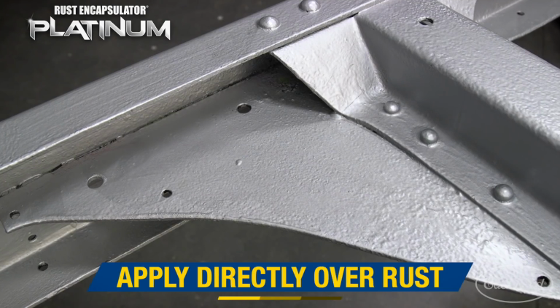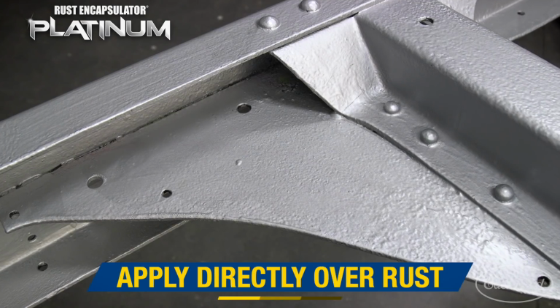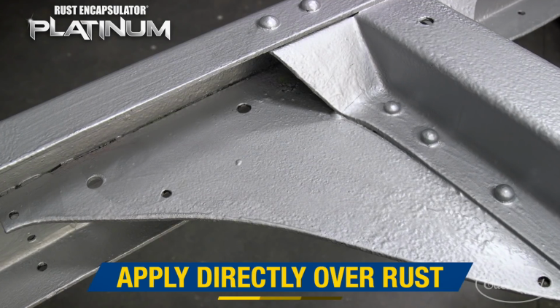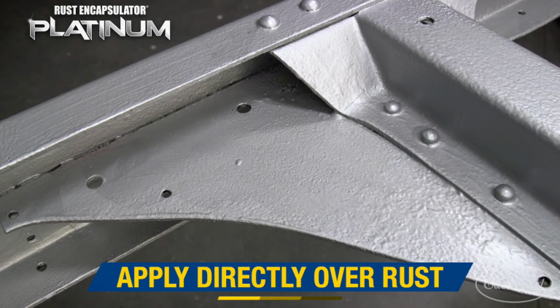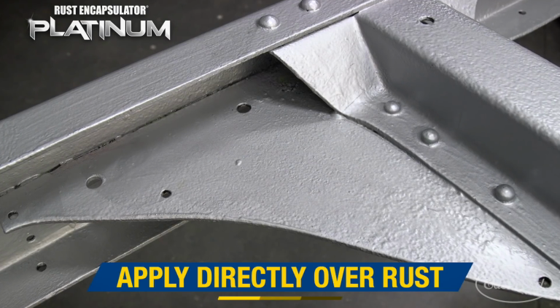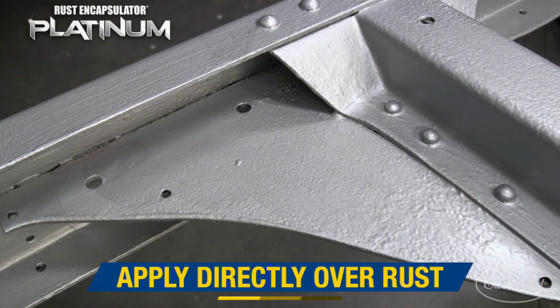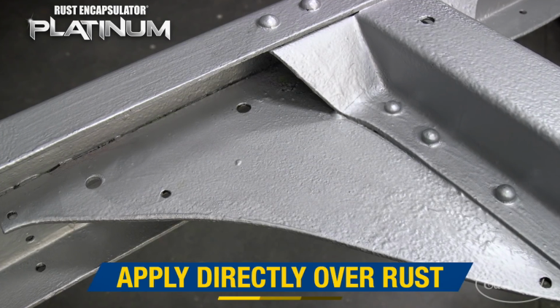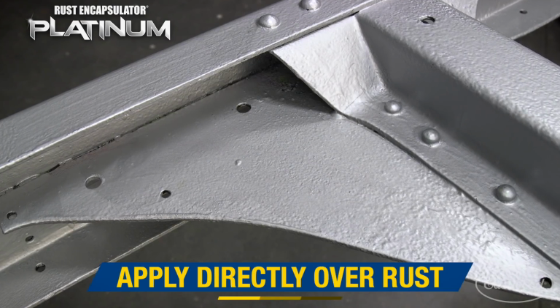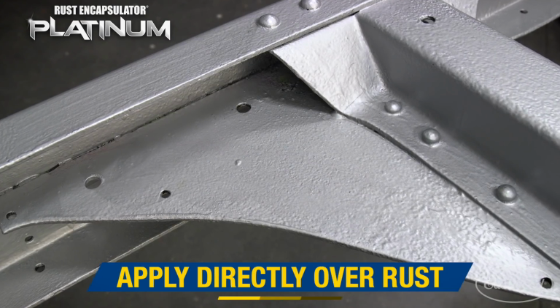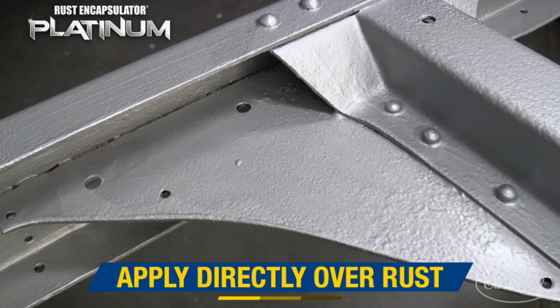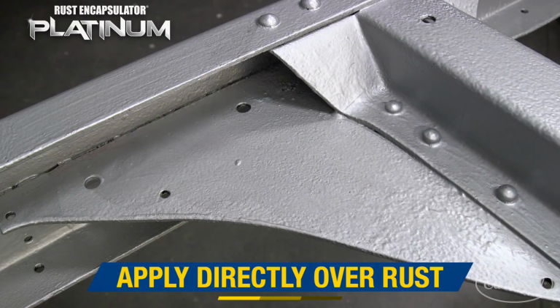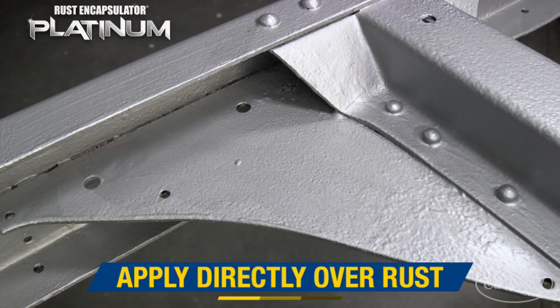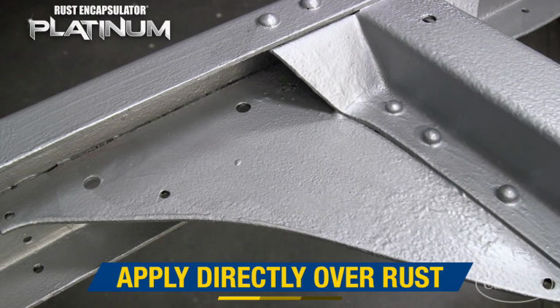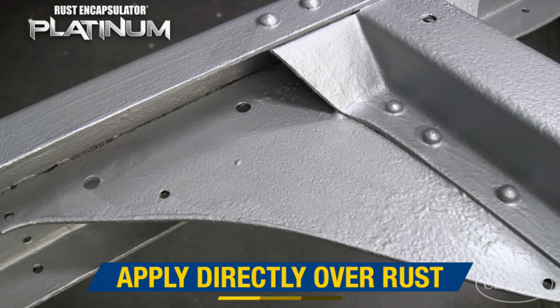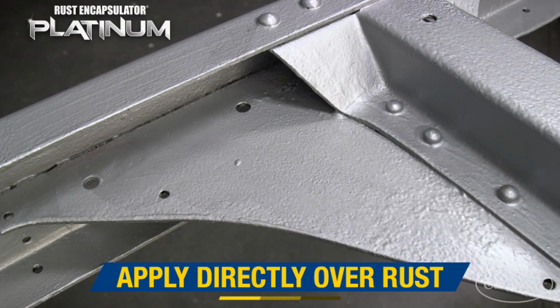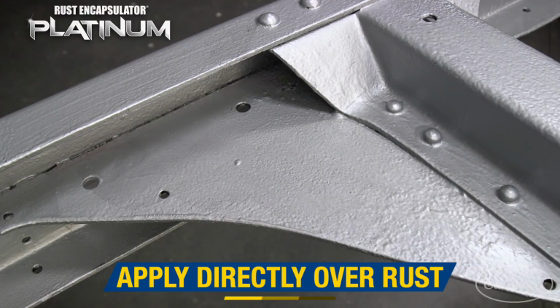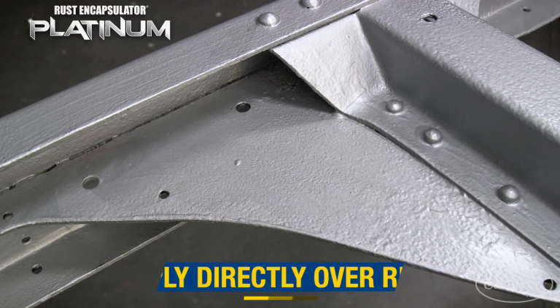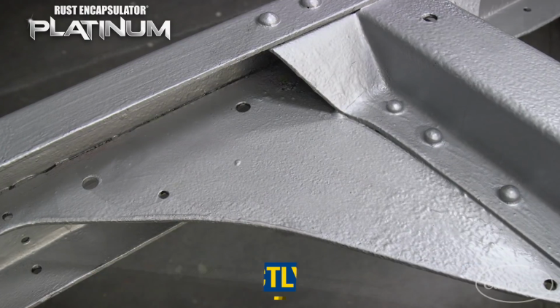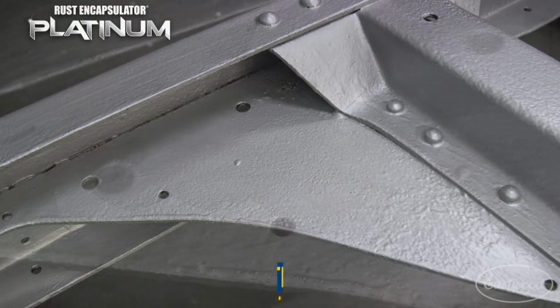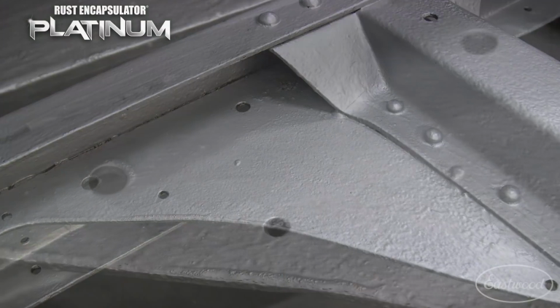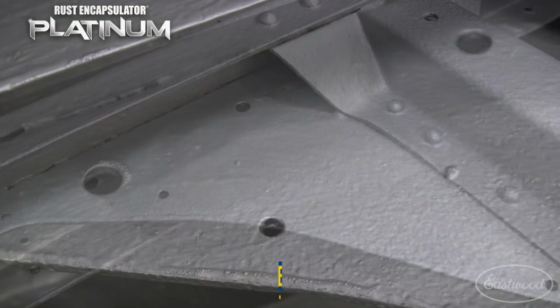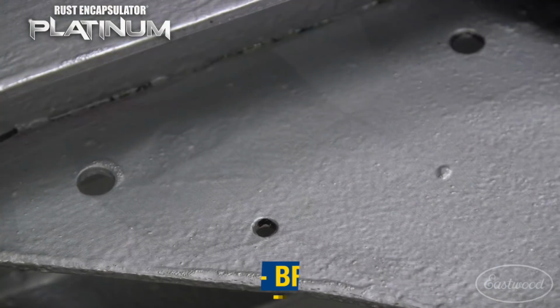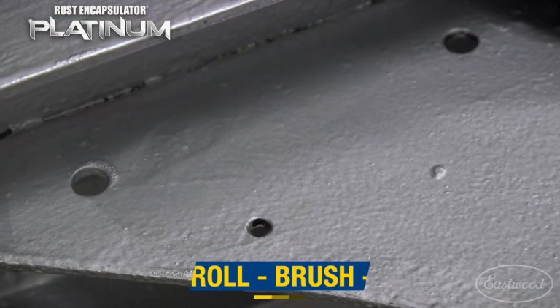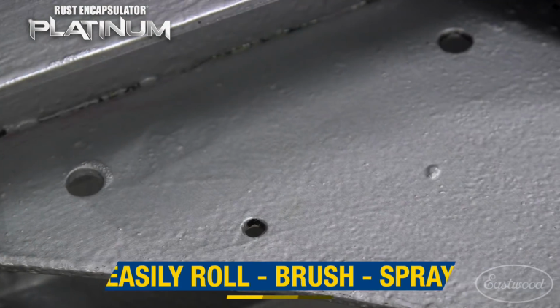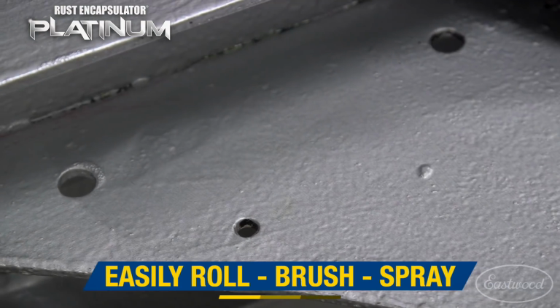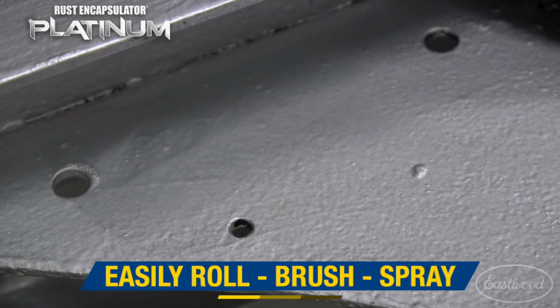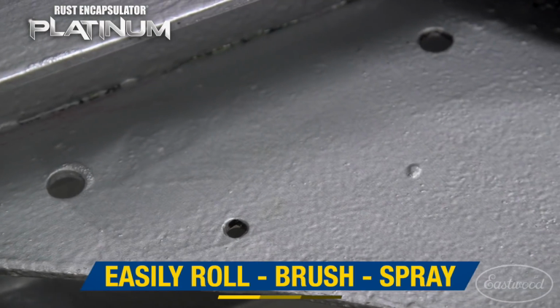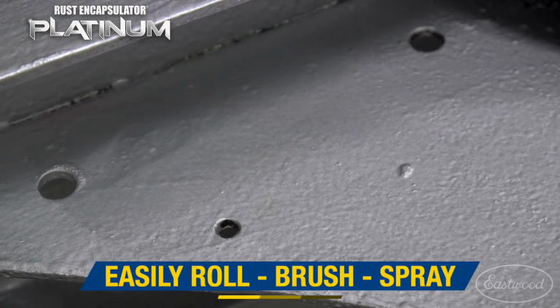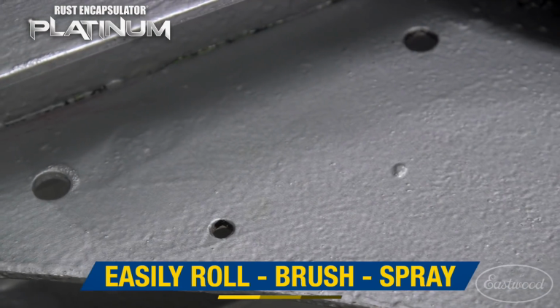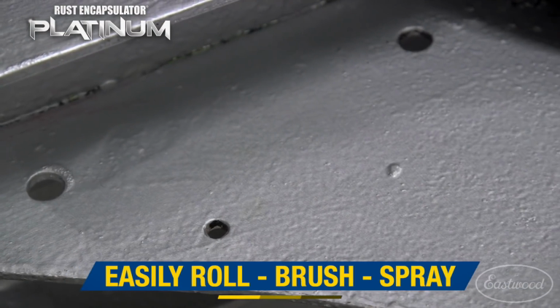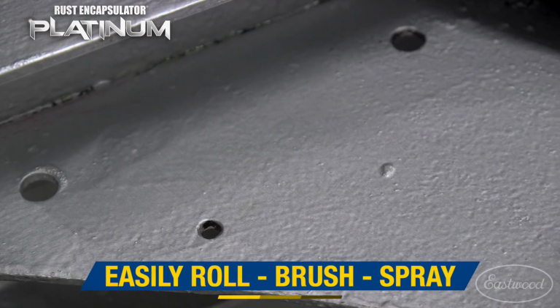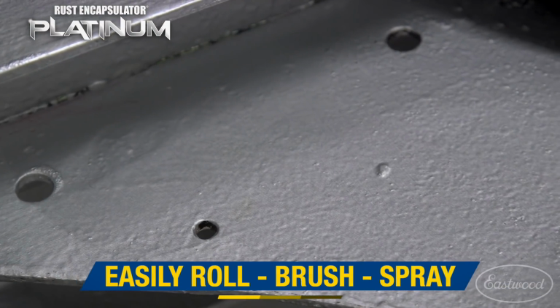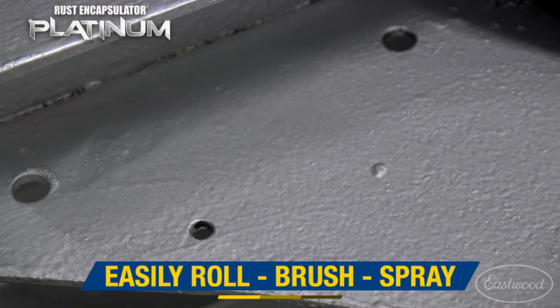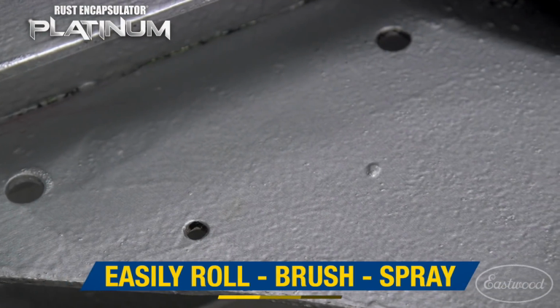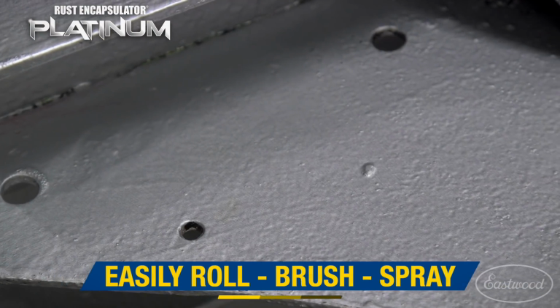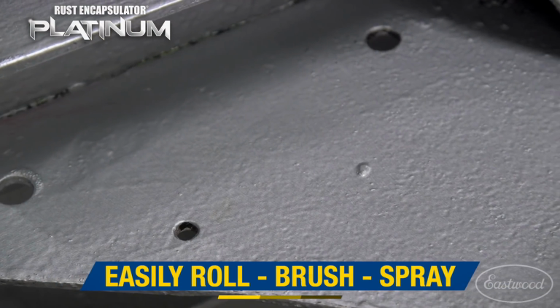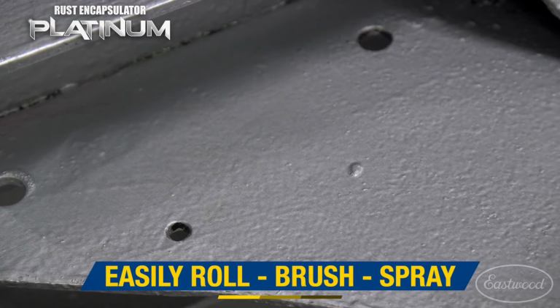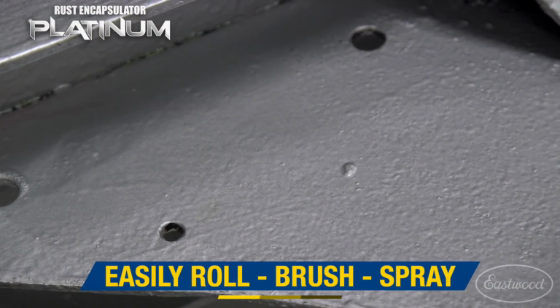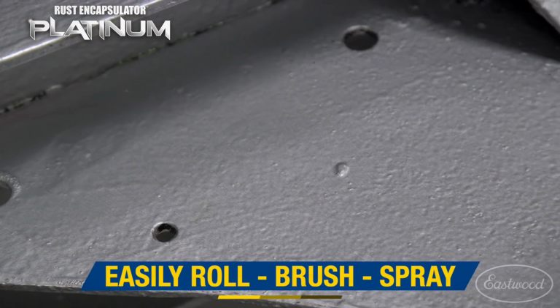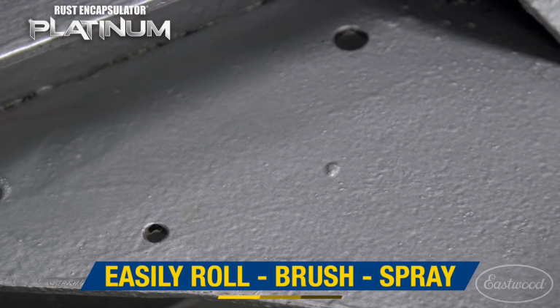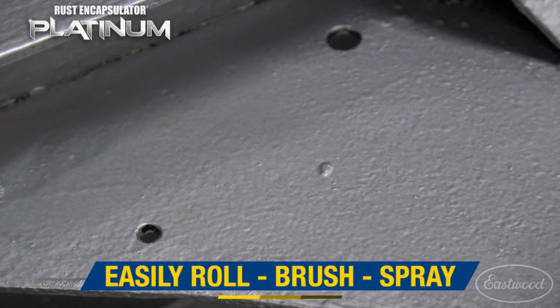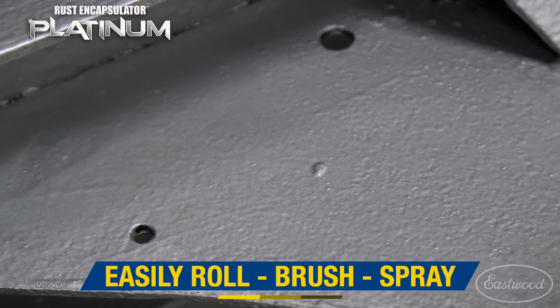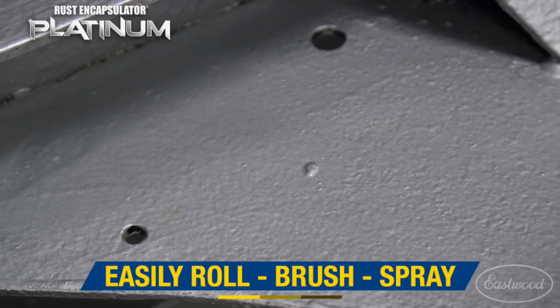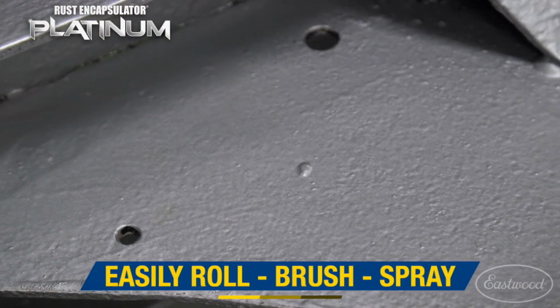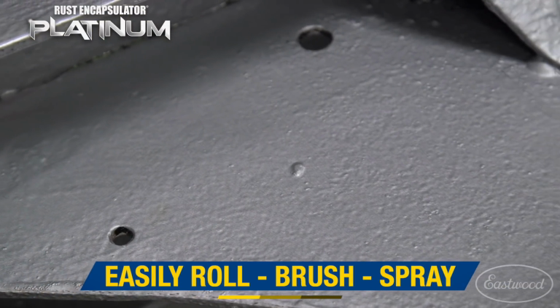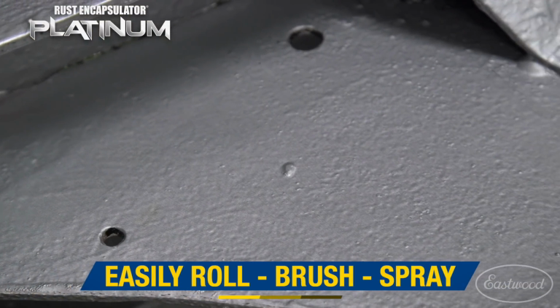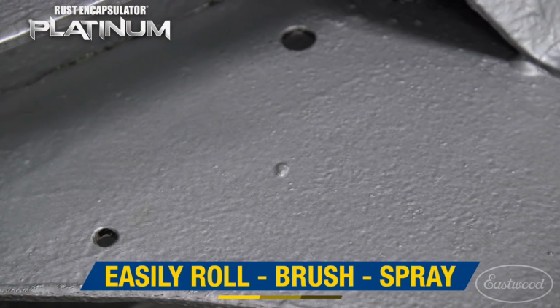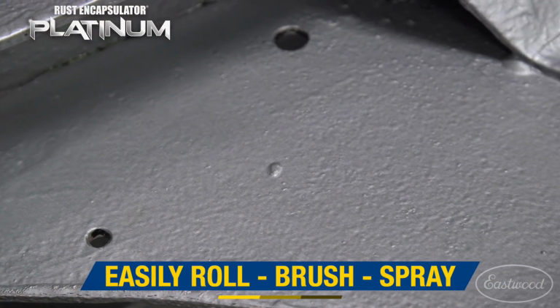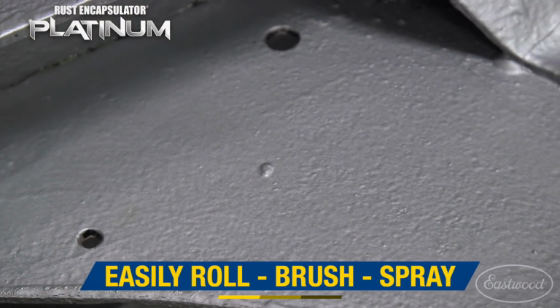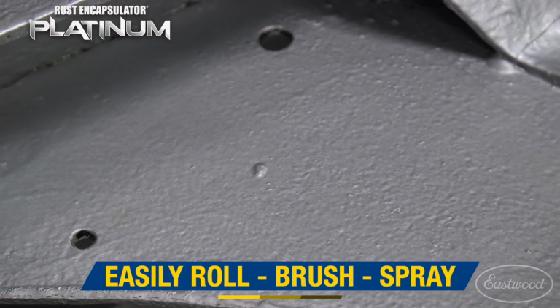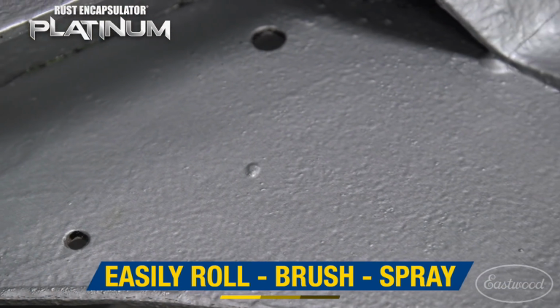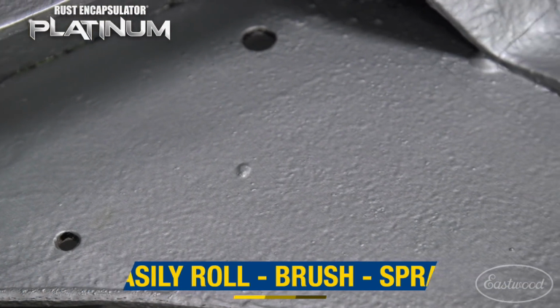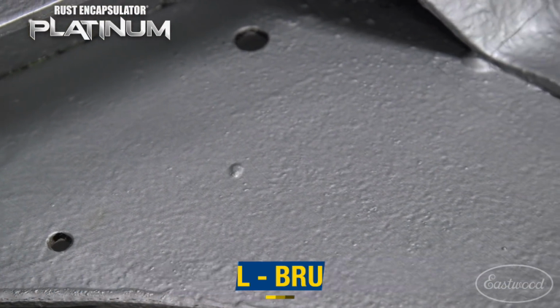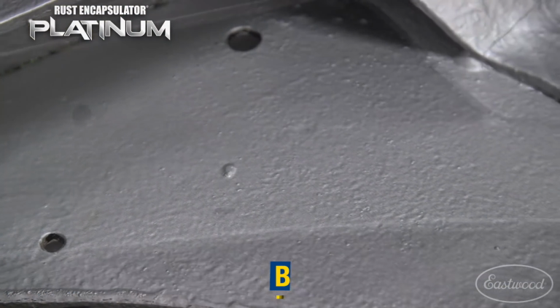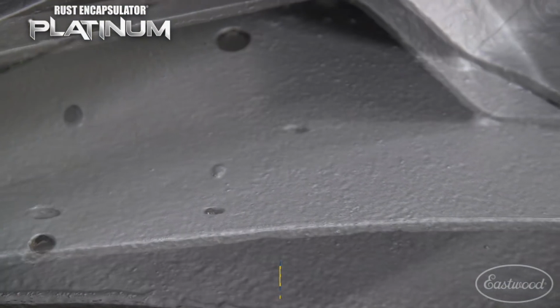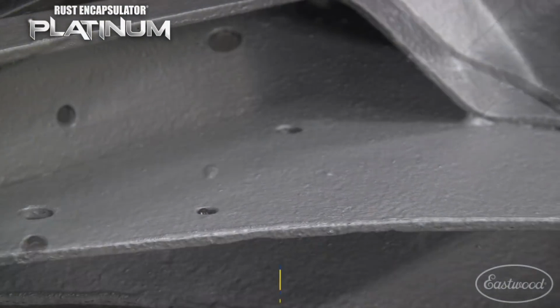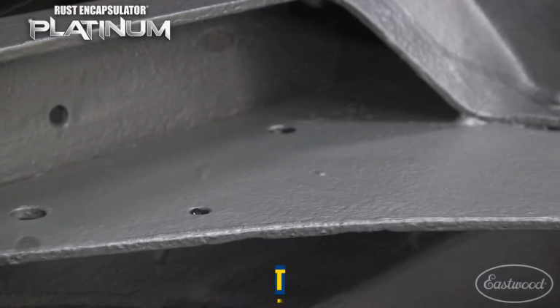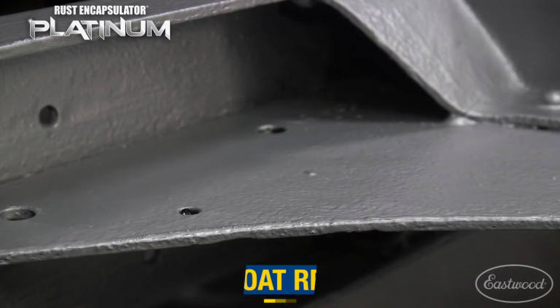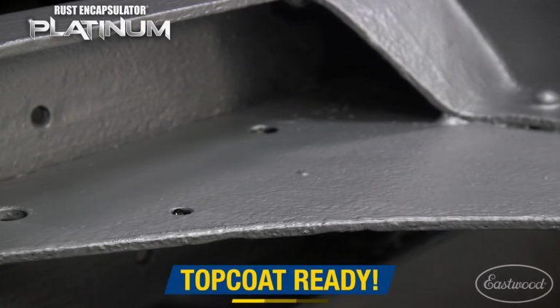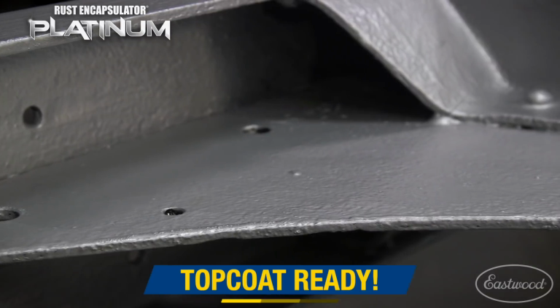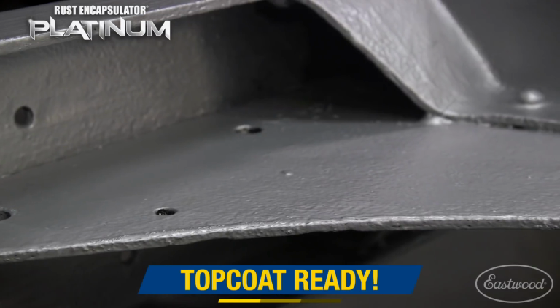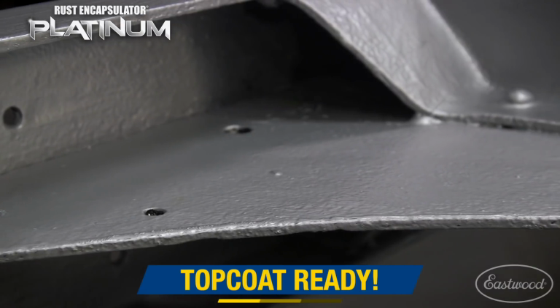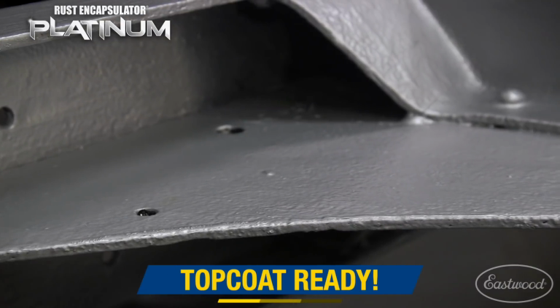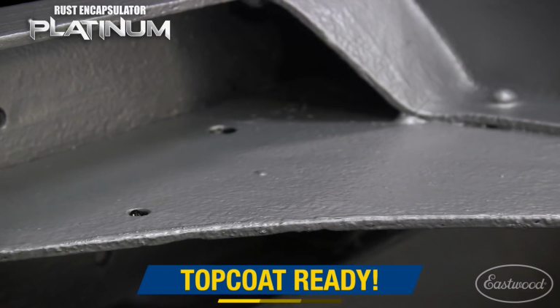It can be applied directly over rust by easily rolling, painting, or spraying. Show it off as is, or apply your favorite top coat.